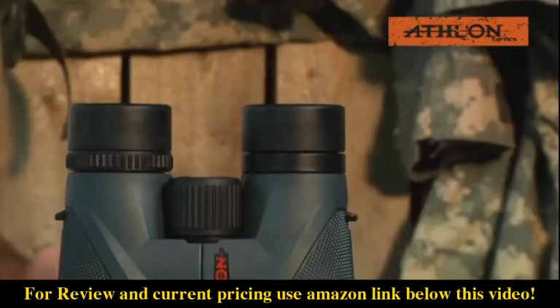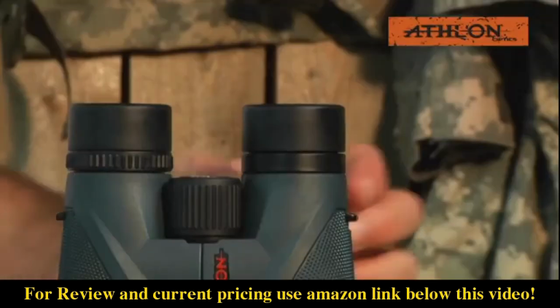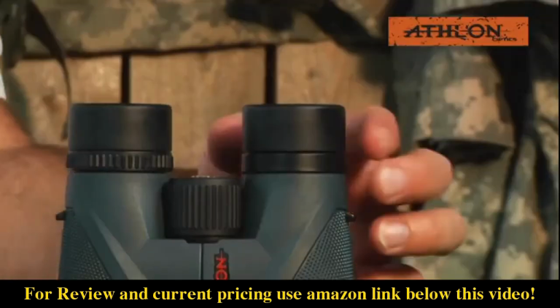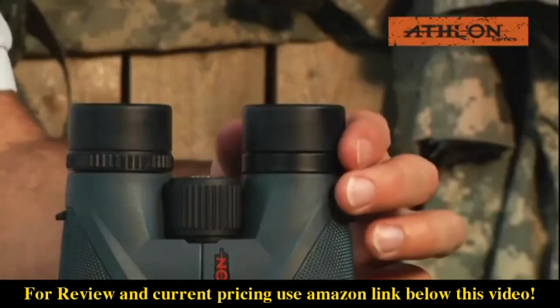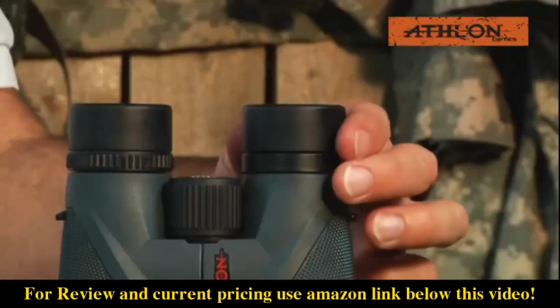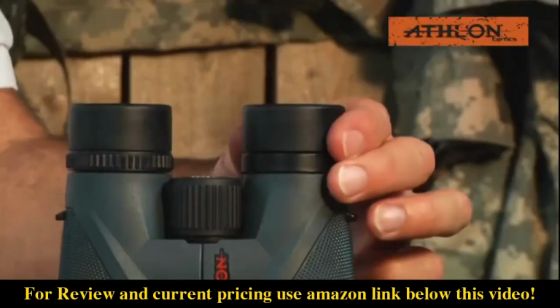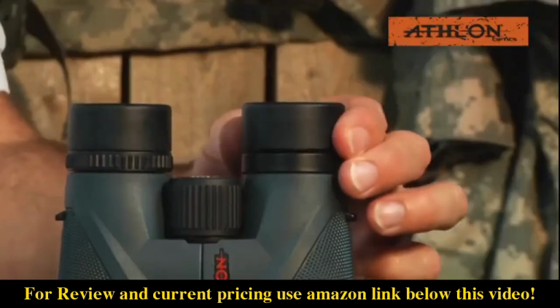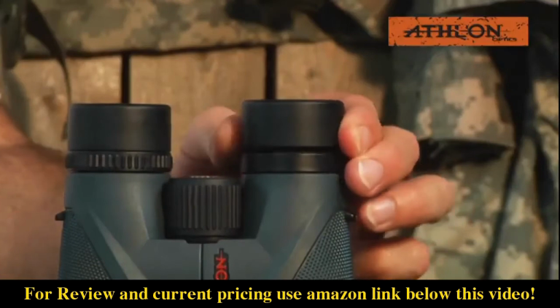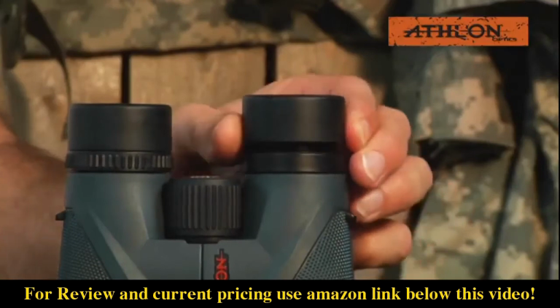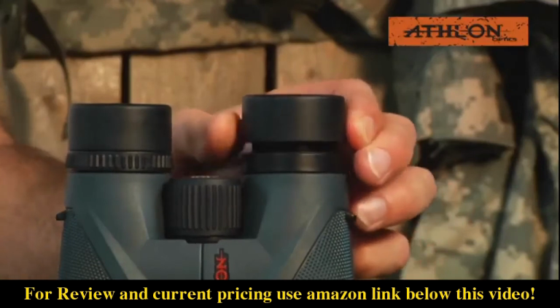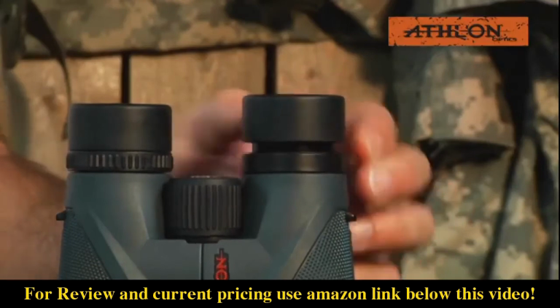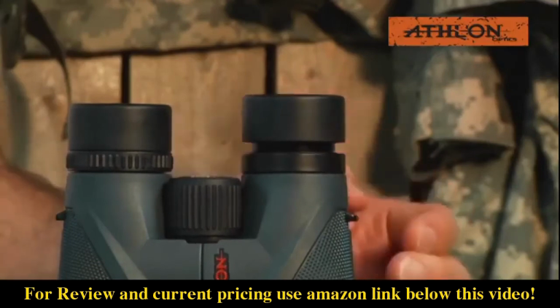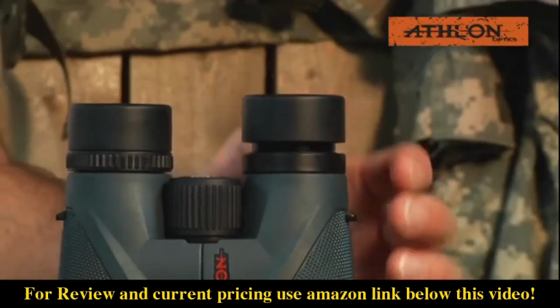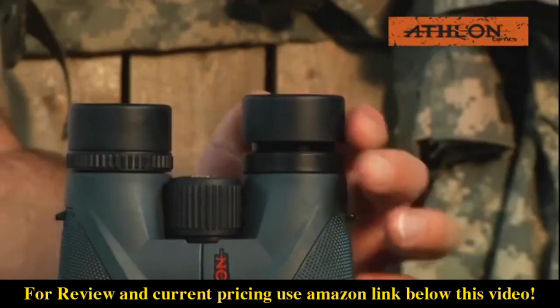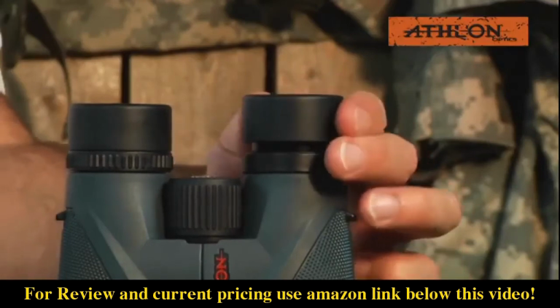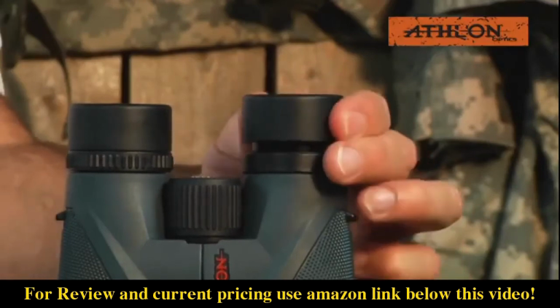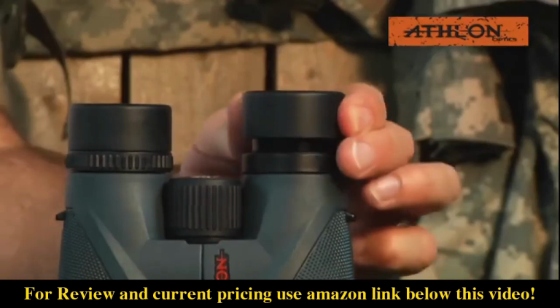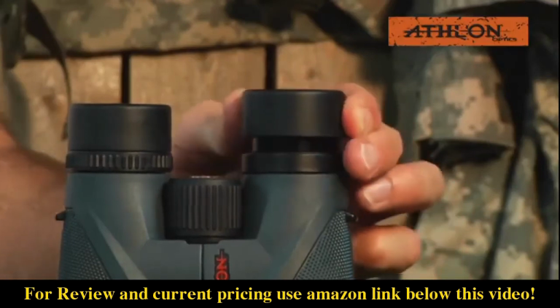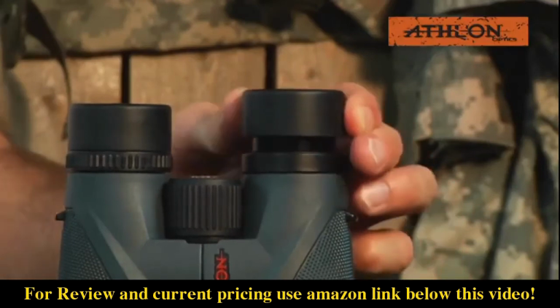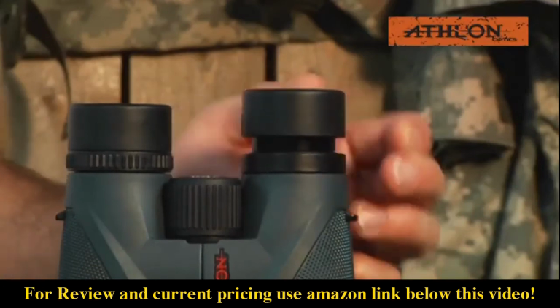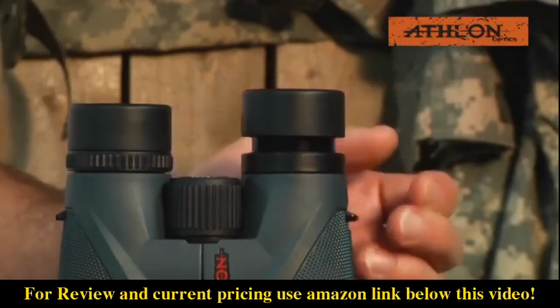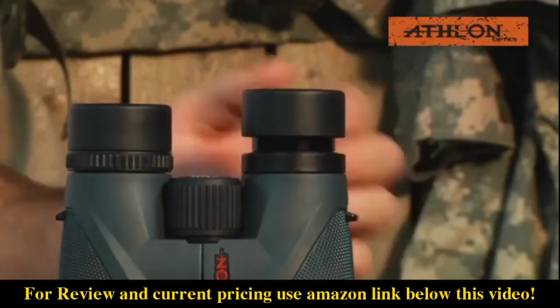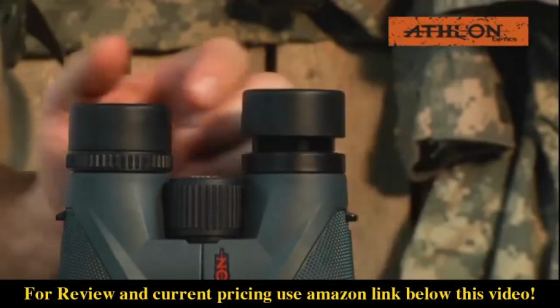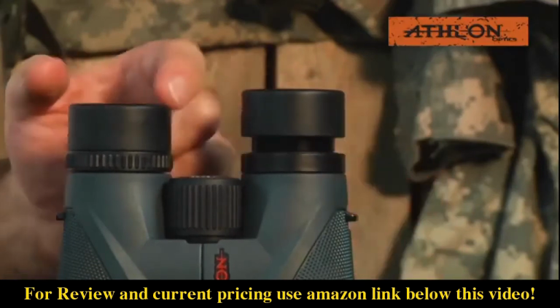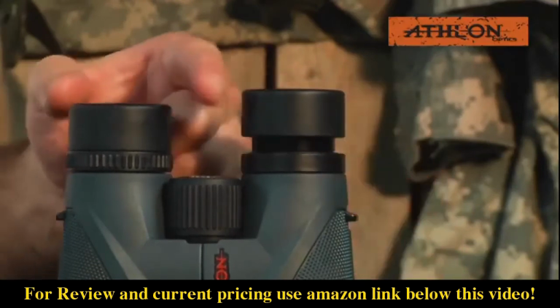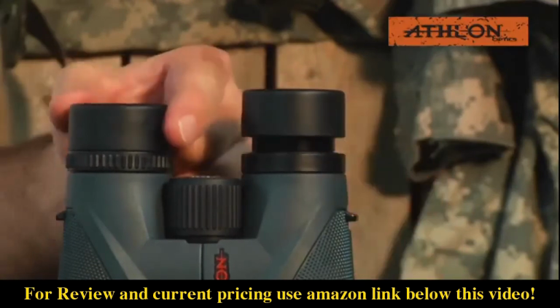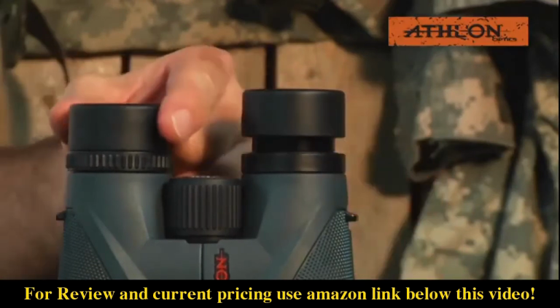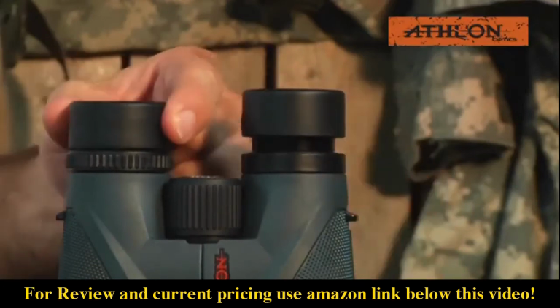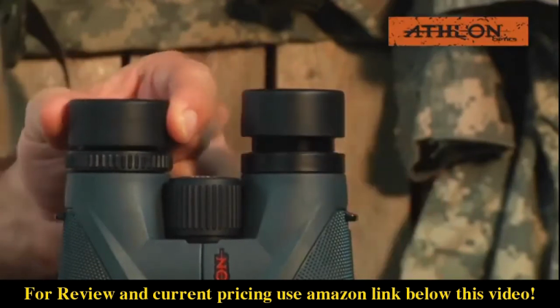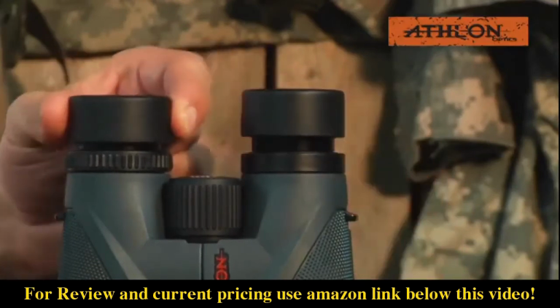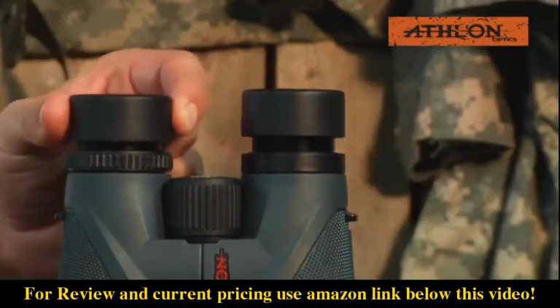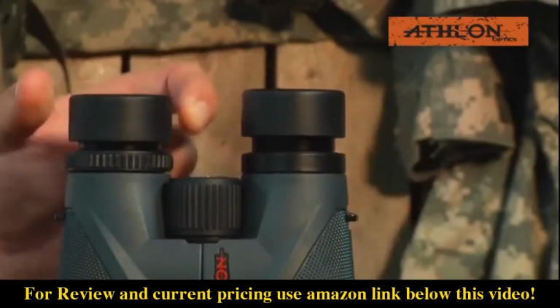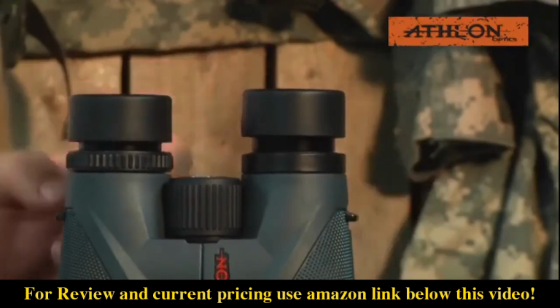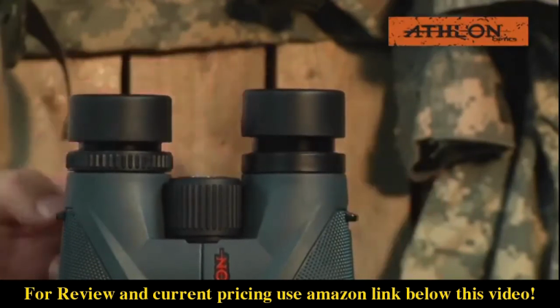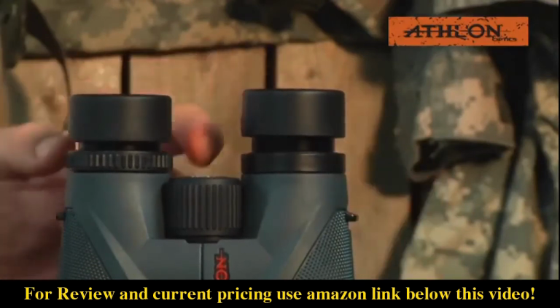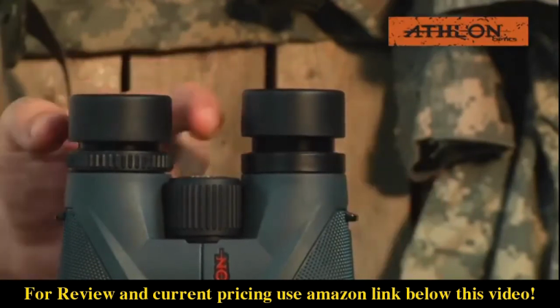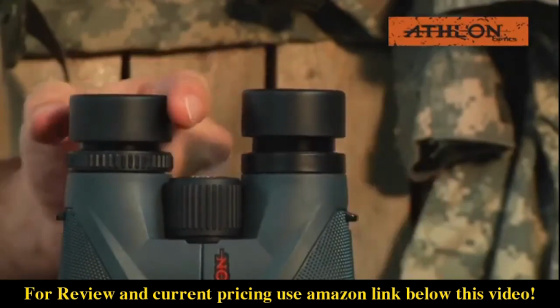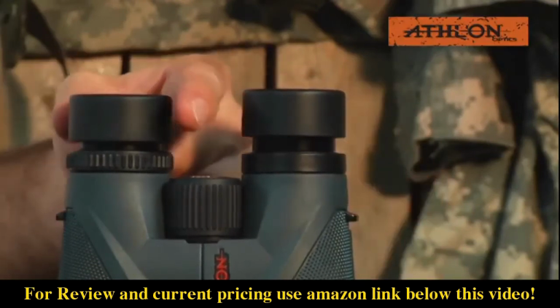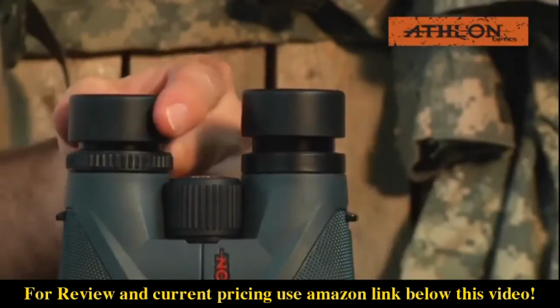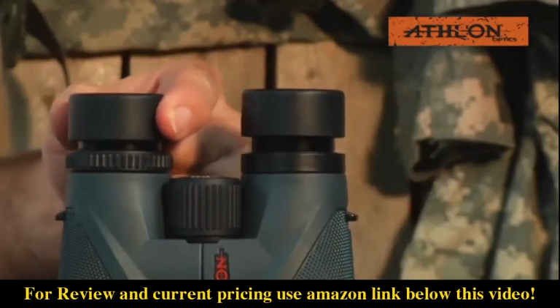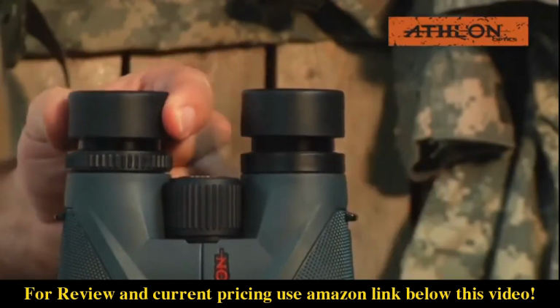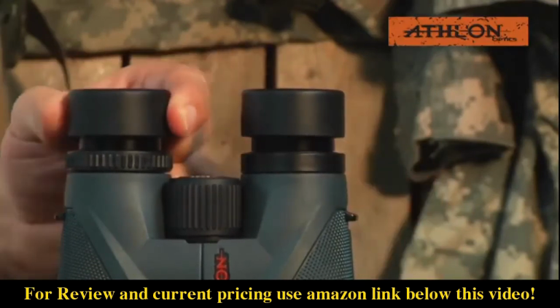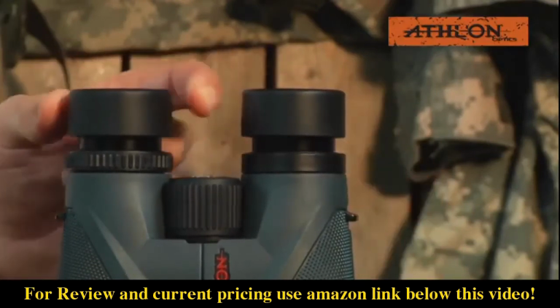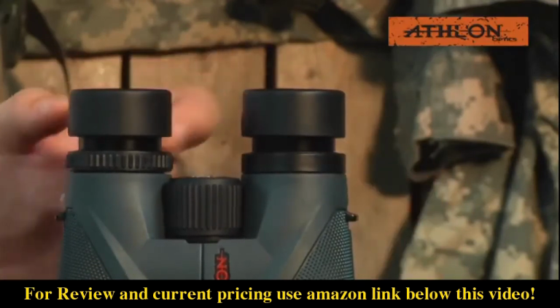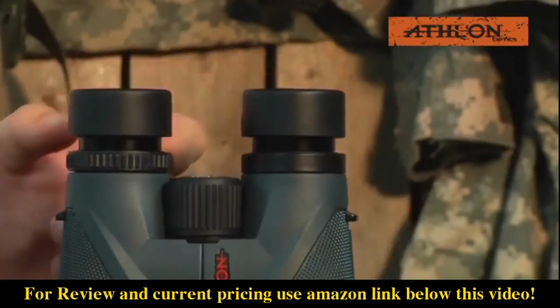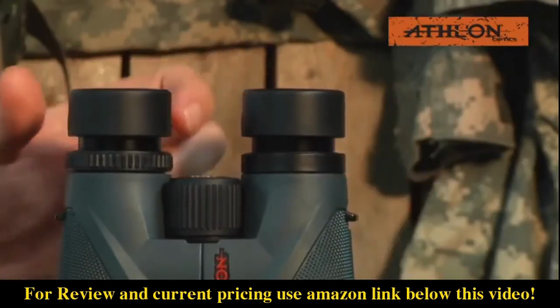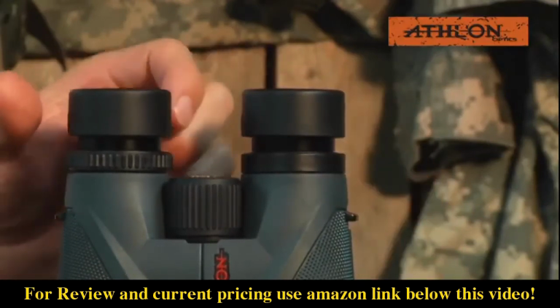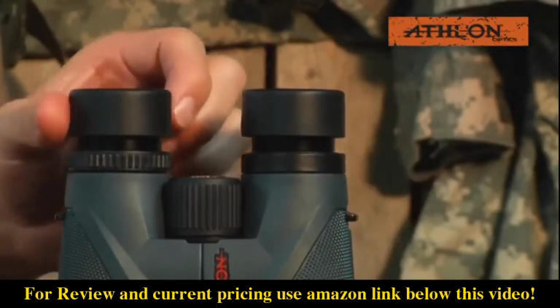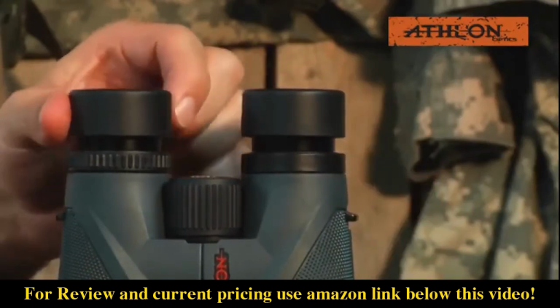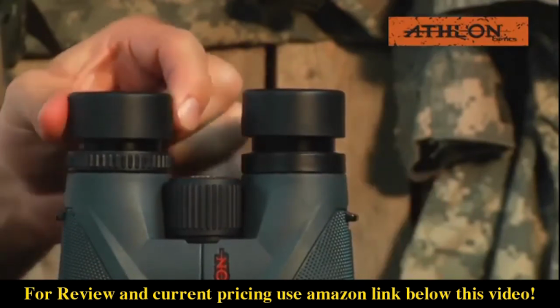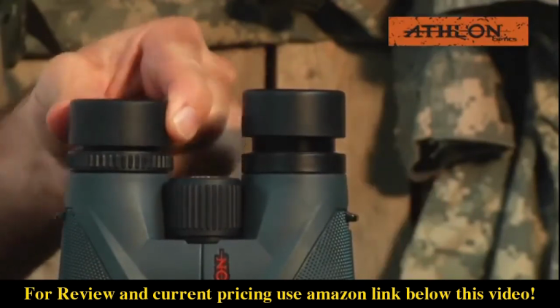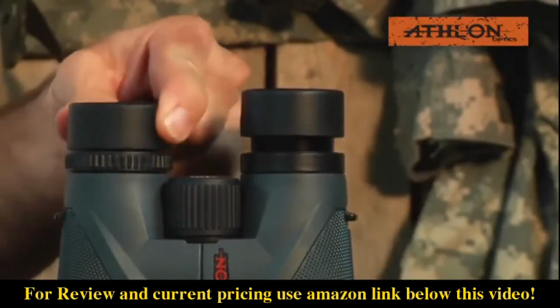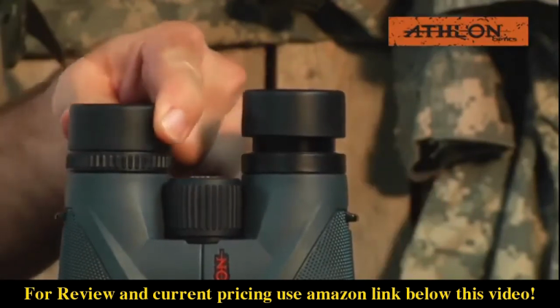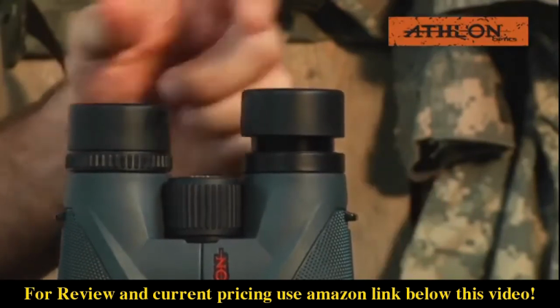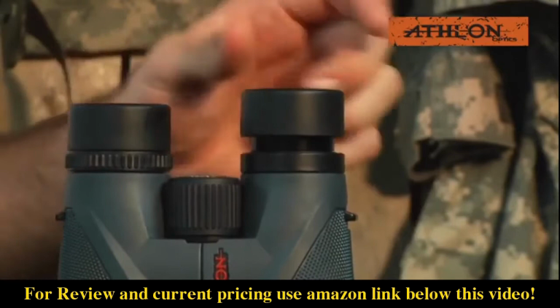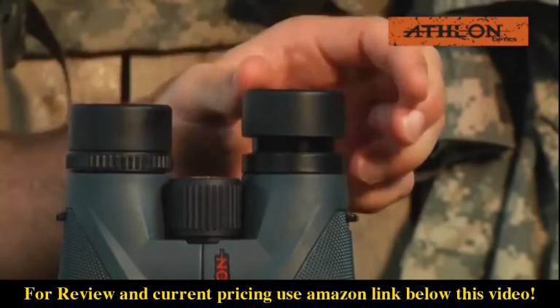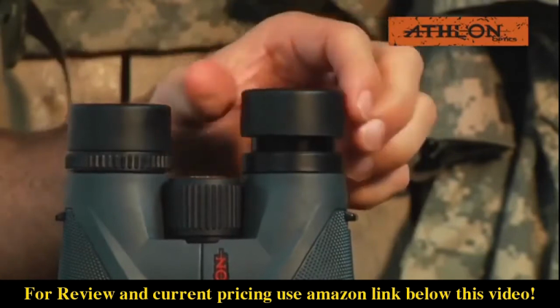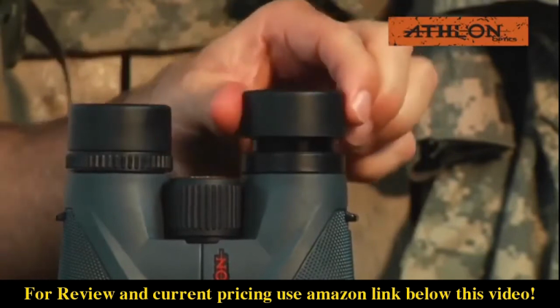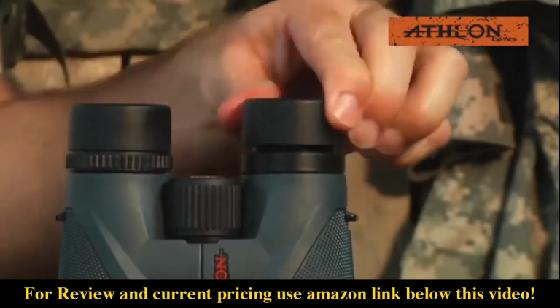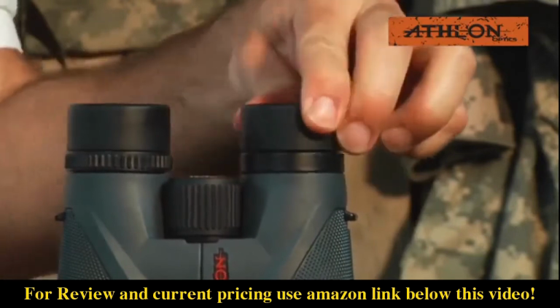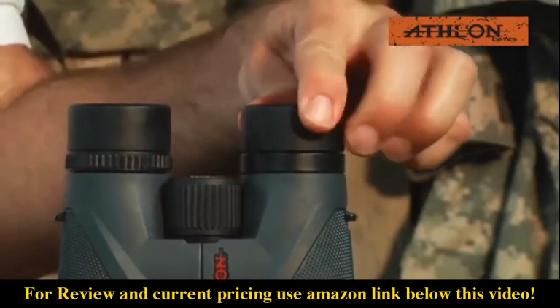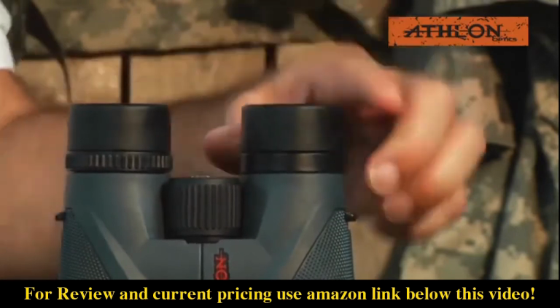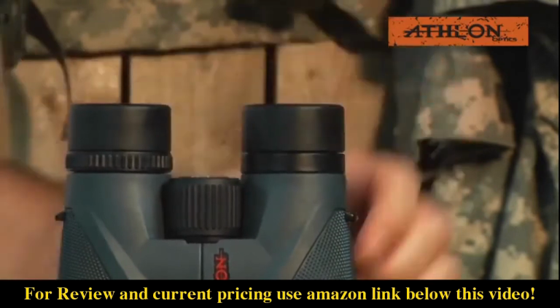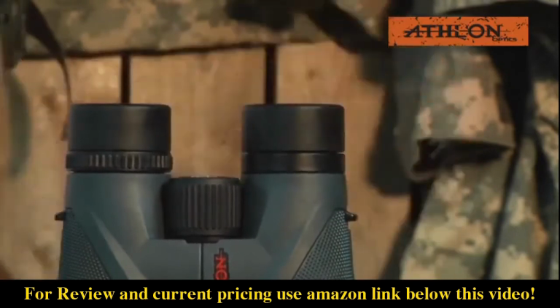Finally, these binoculars feature twist-up eye cups with intermediate stops that allow you to set the eye cups to the ideal eye relief for your eyes.